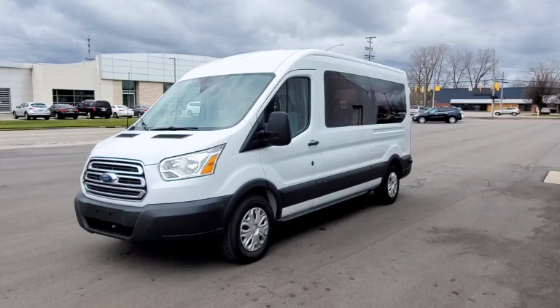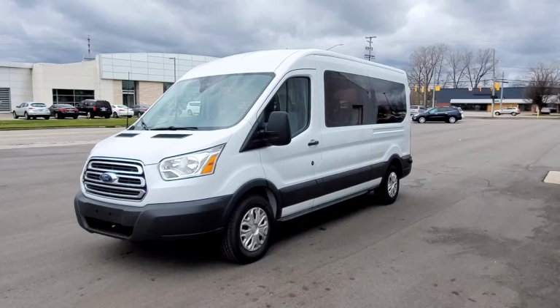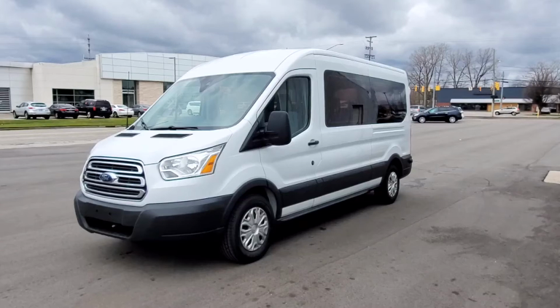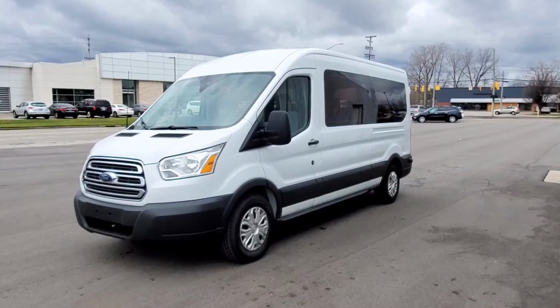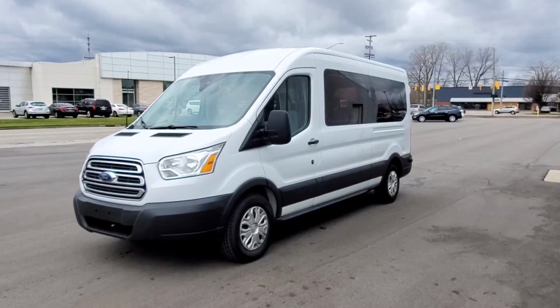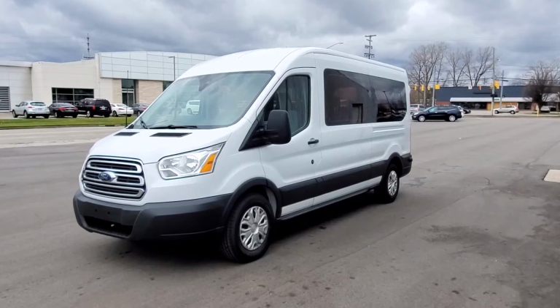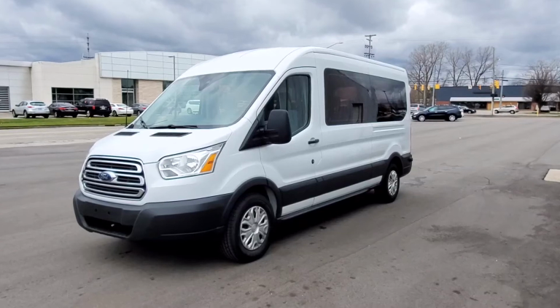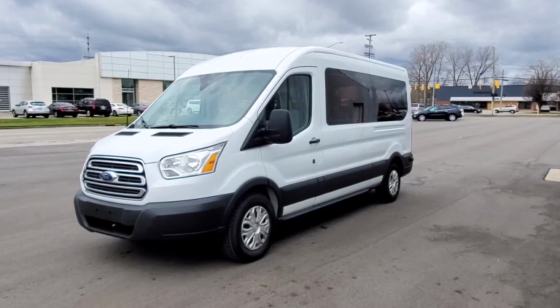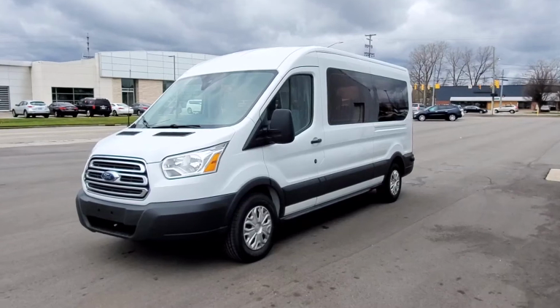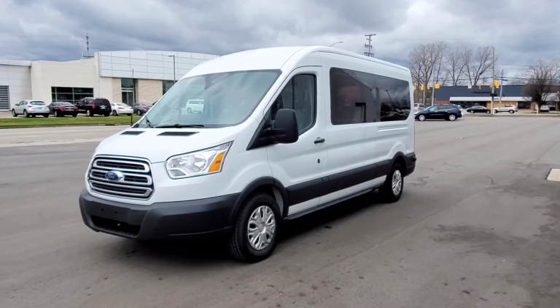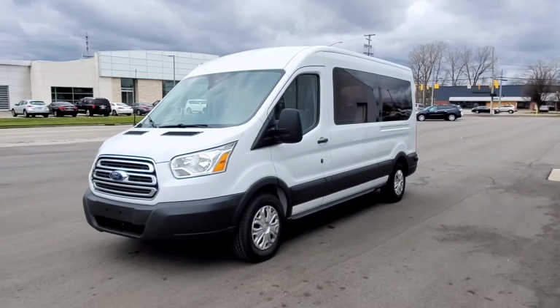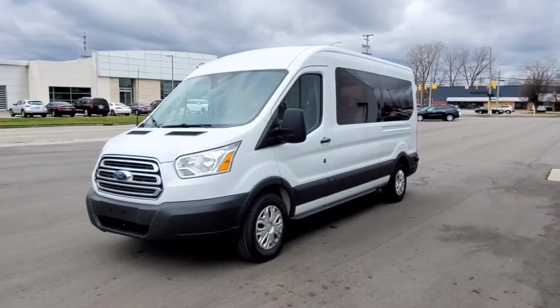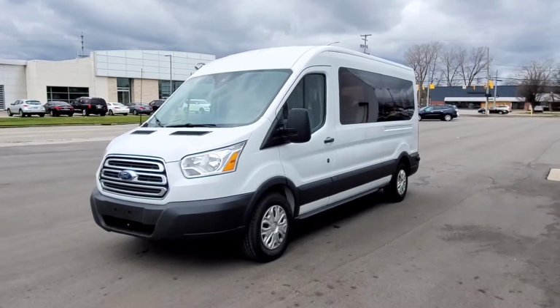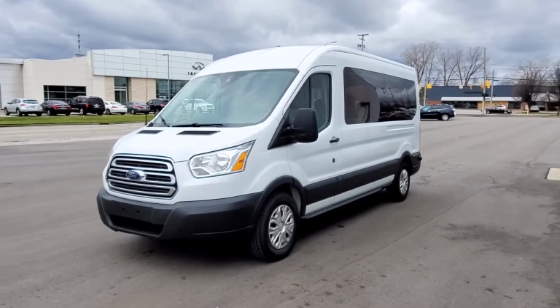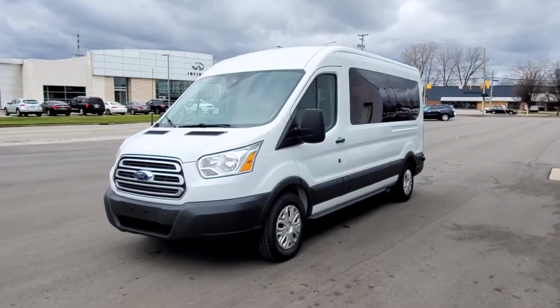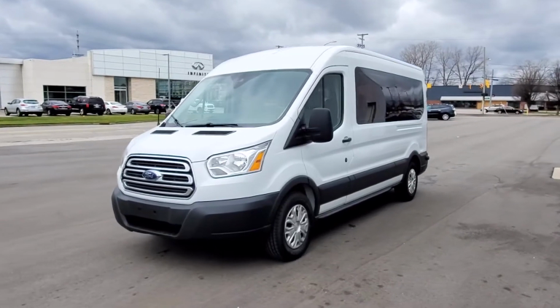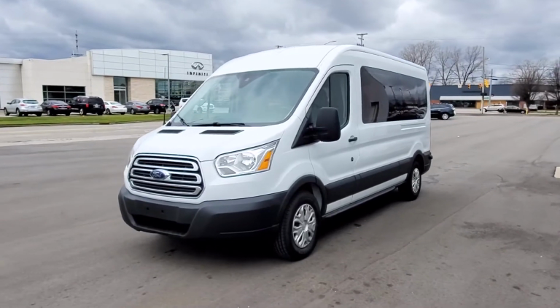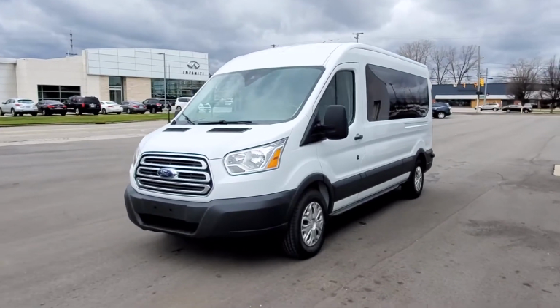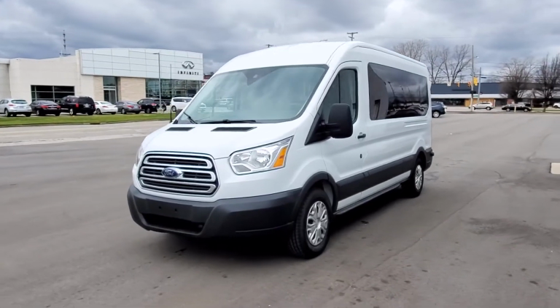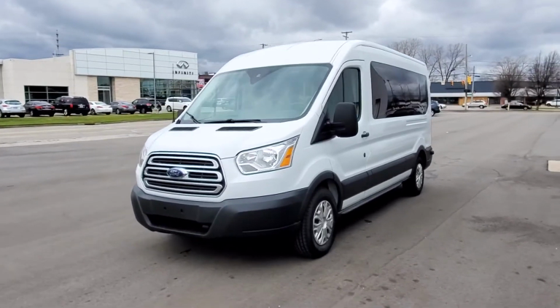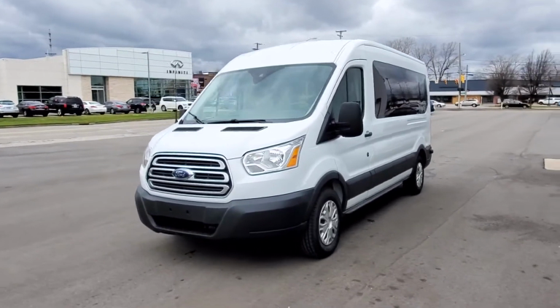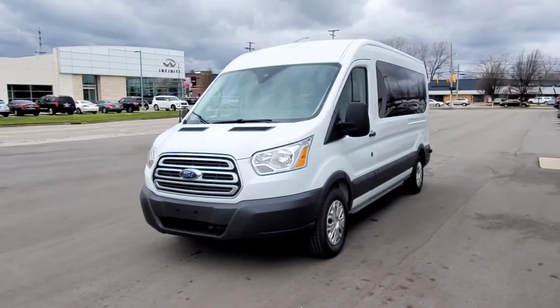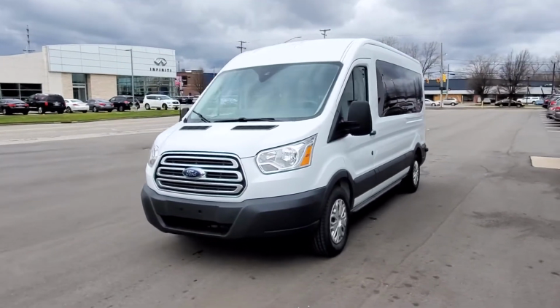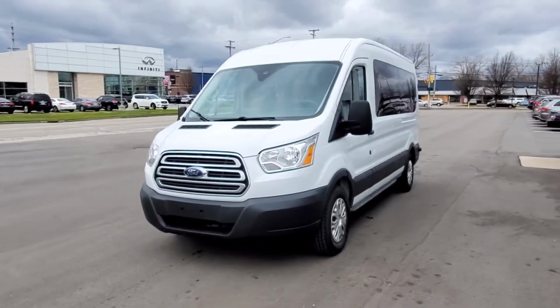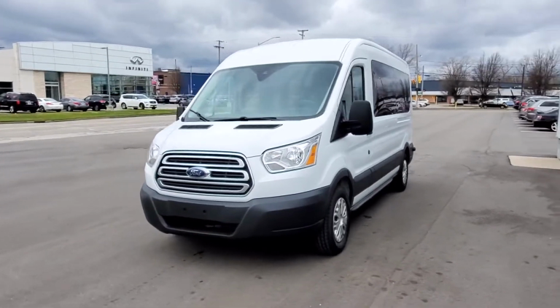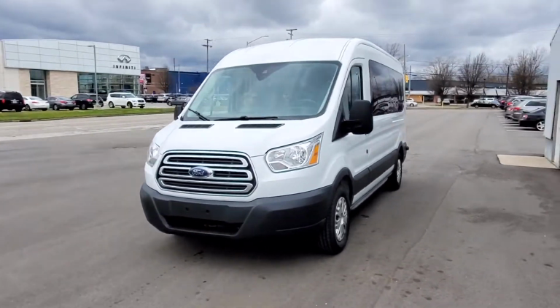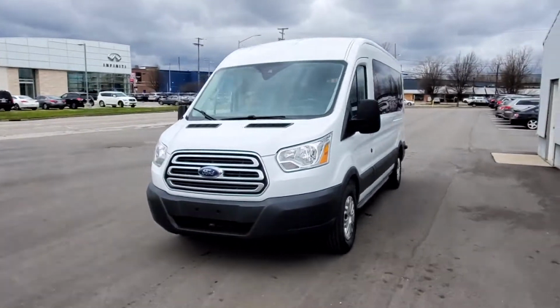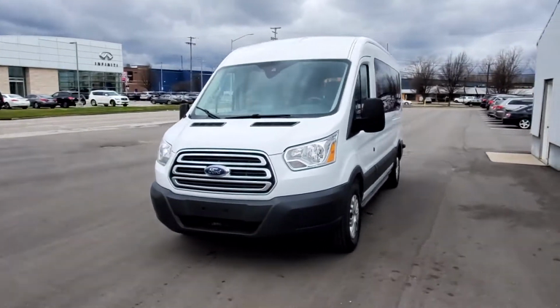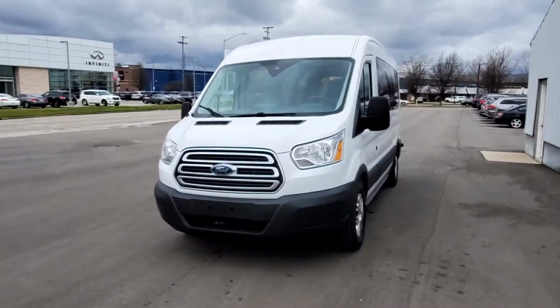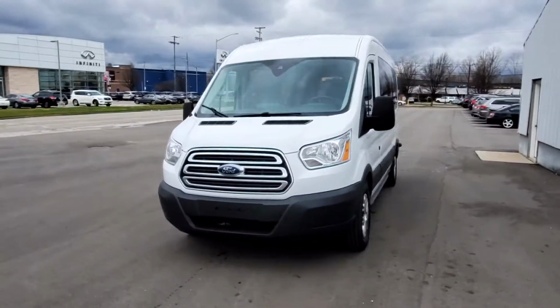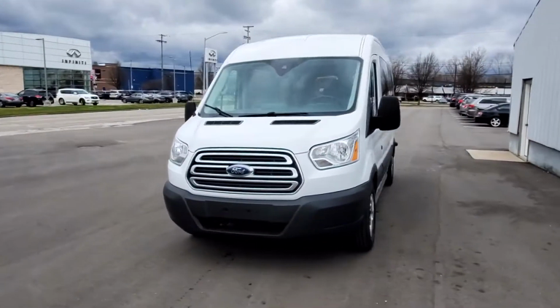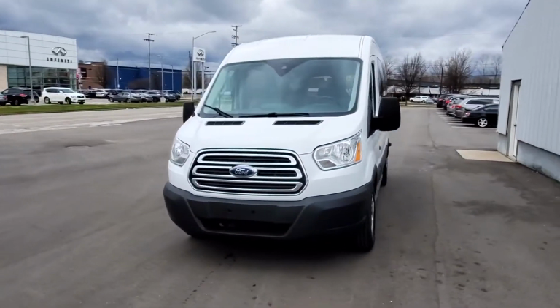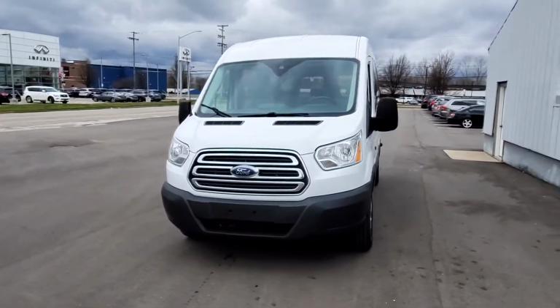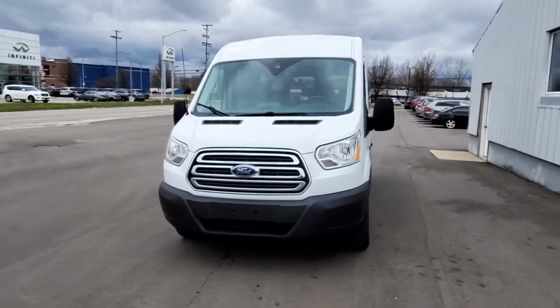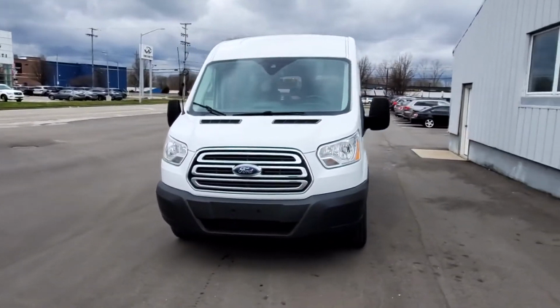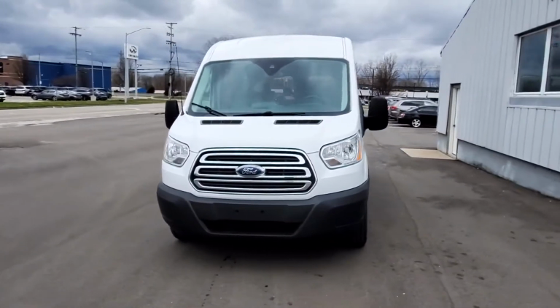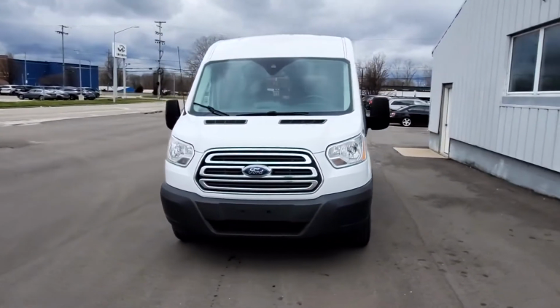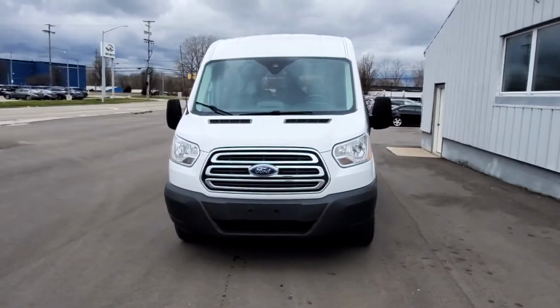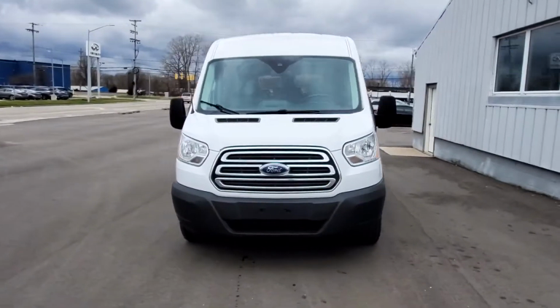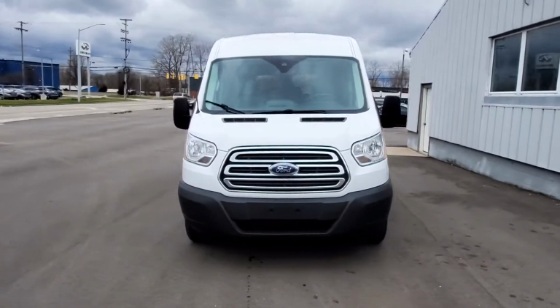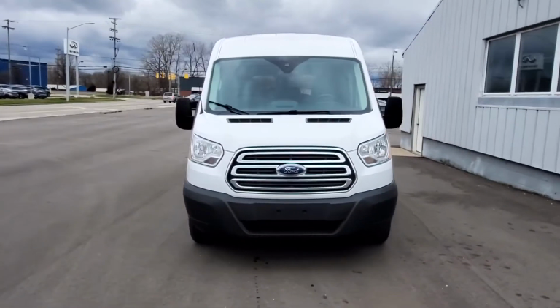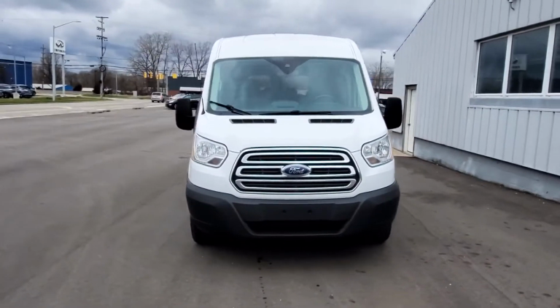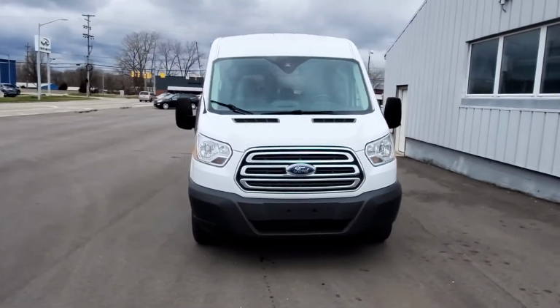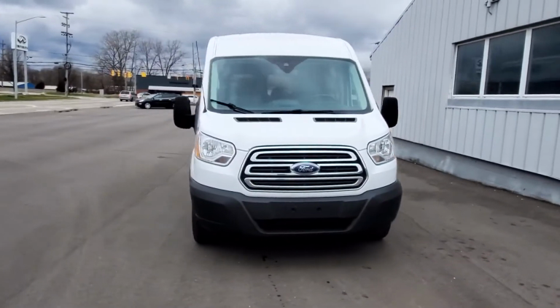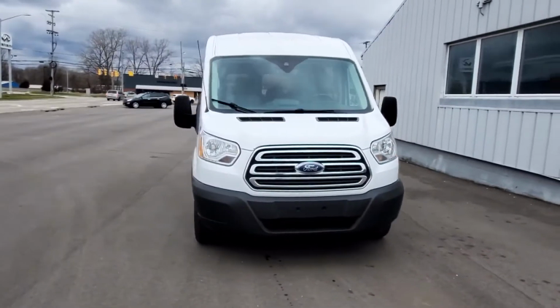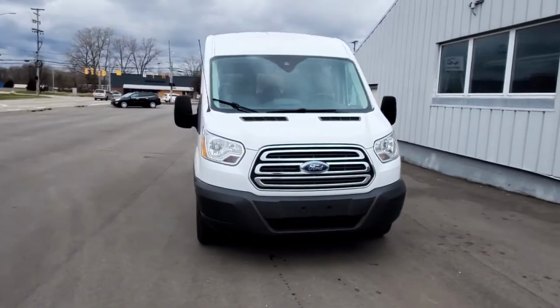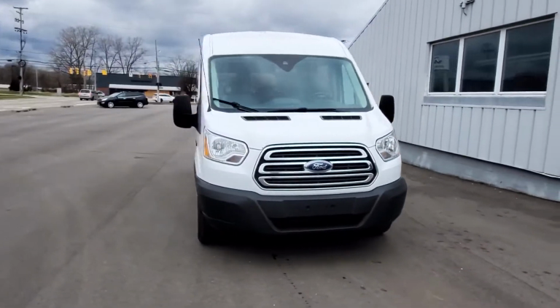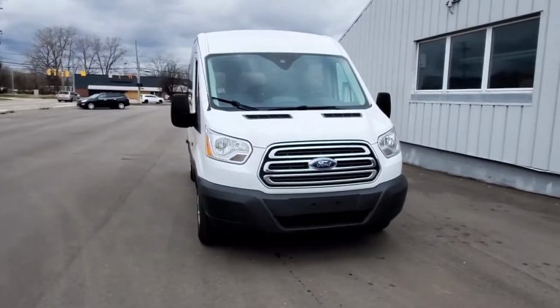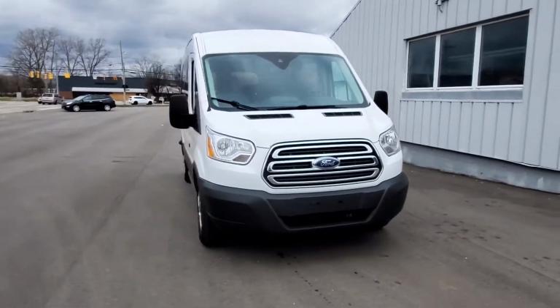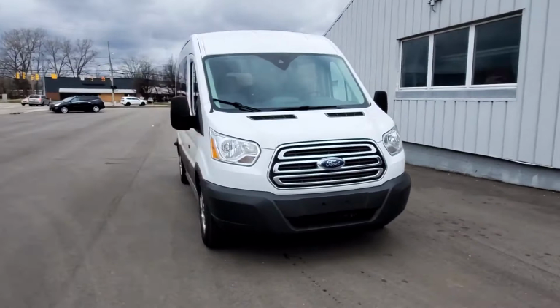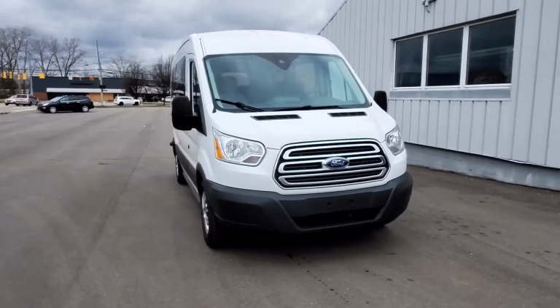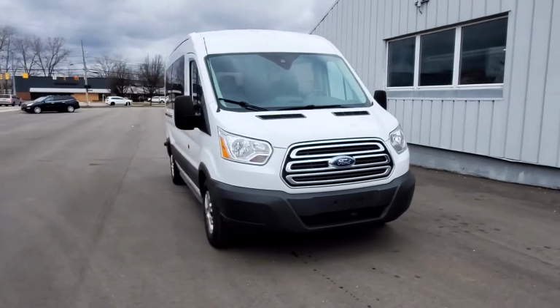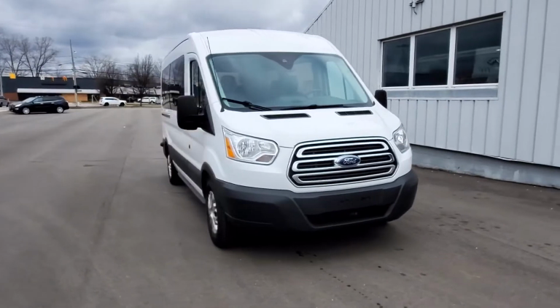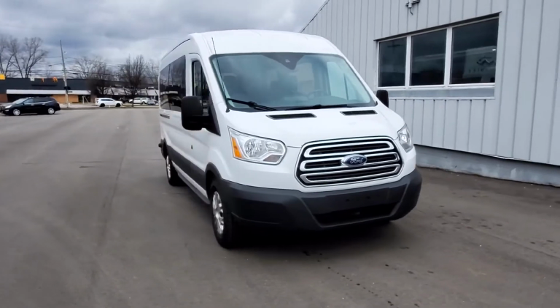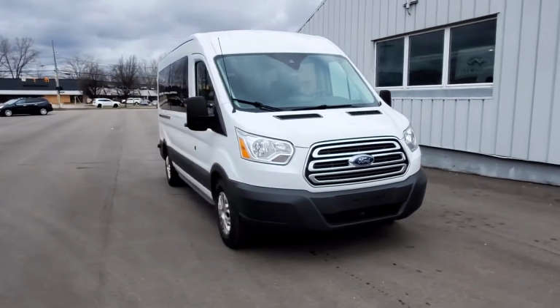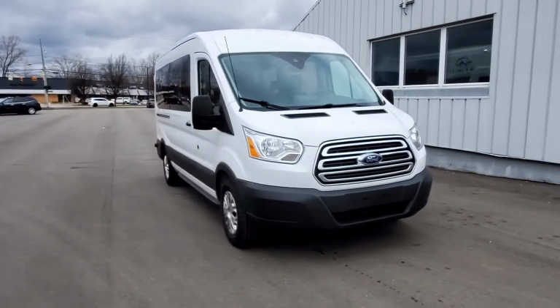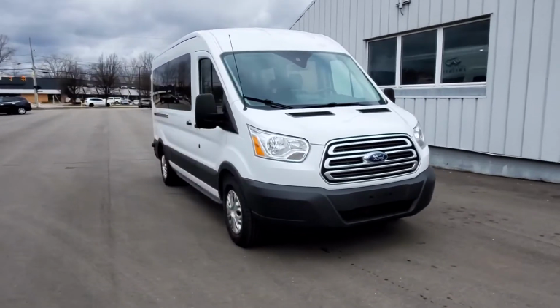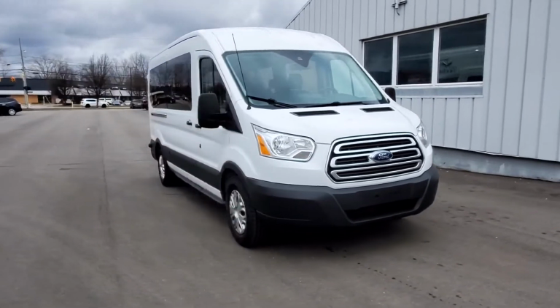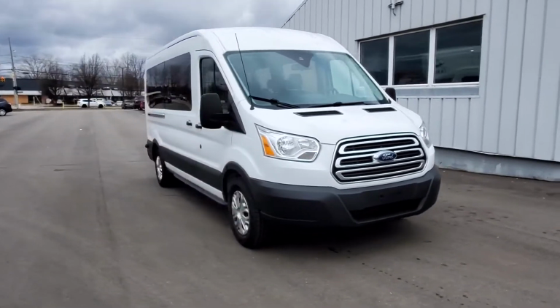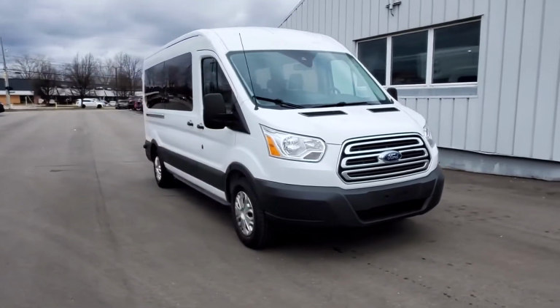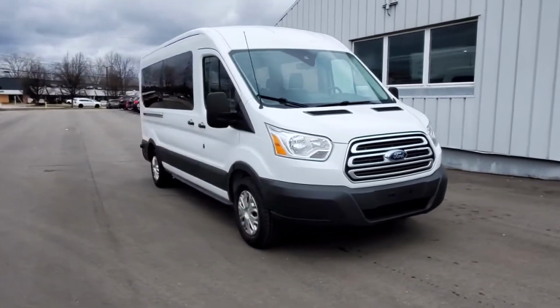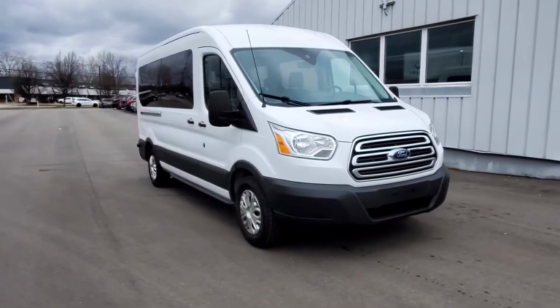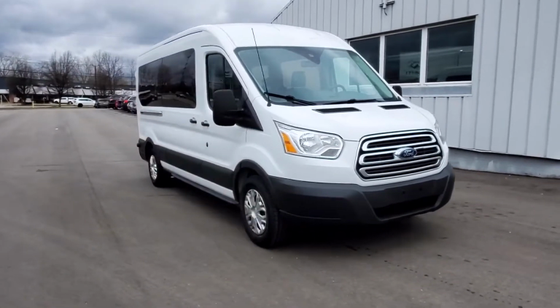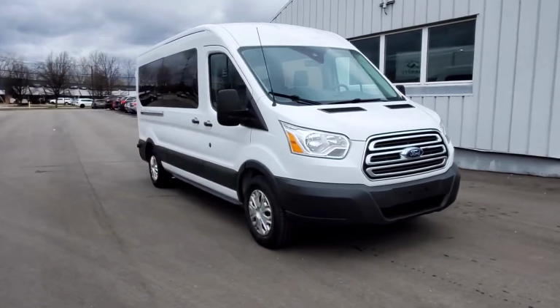2015 Ford Transit Wagon. This van carries passengers comfortably and safely.